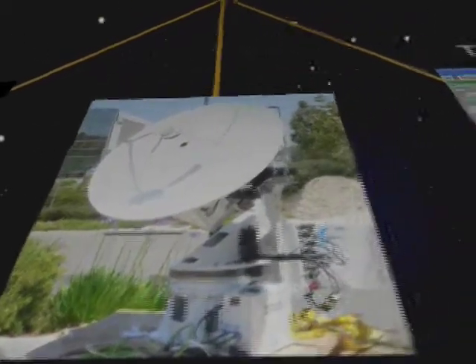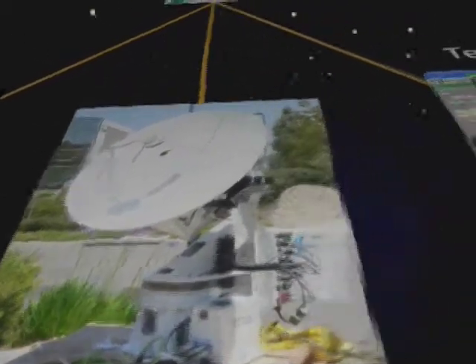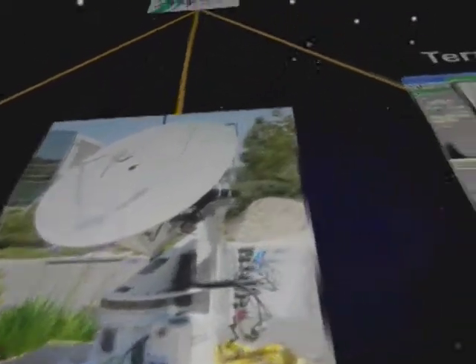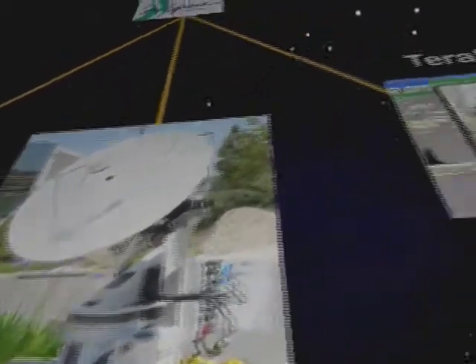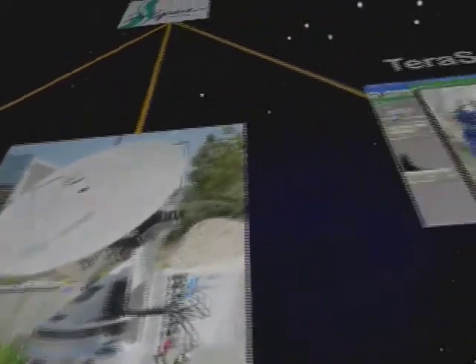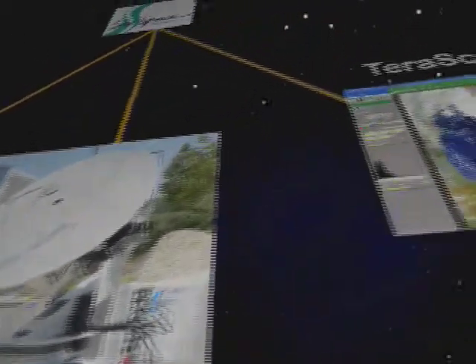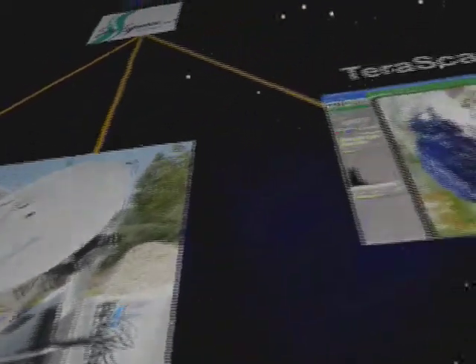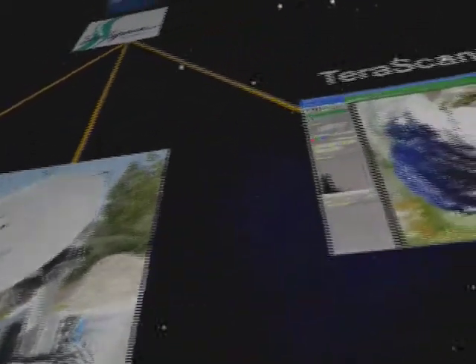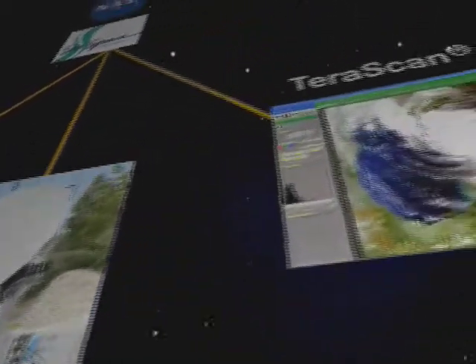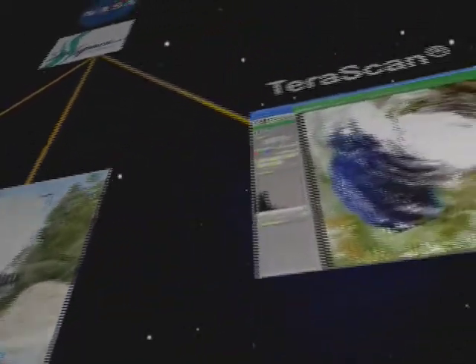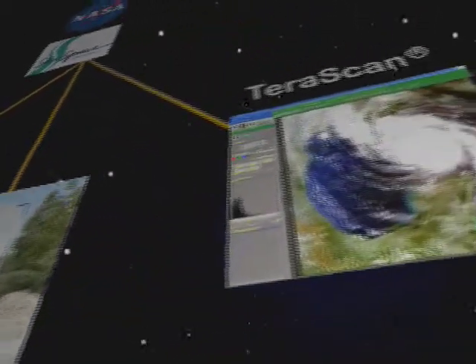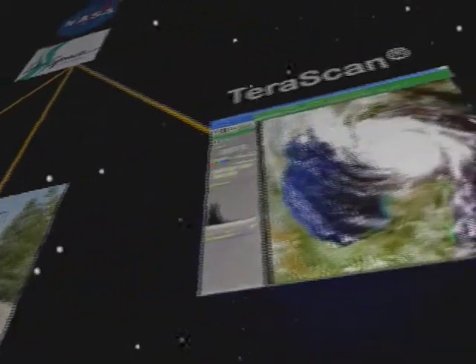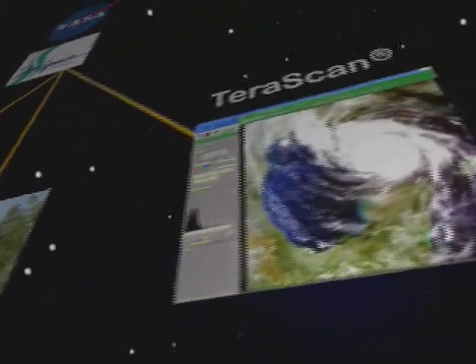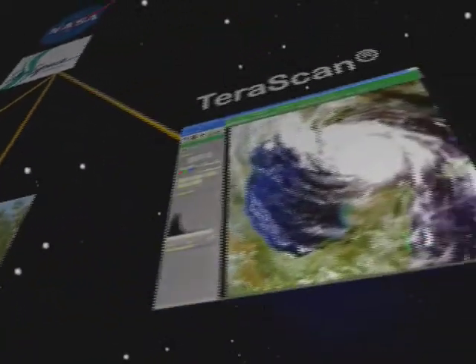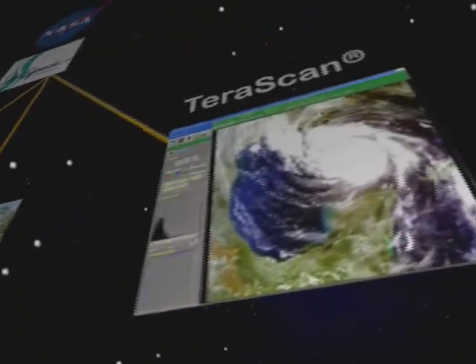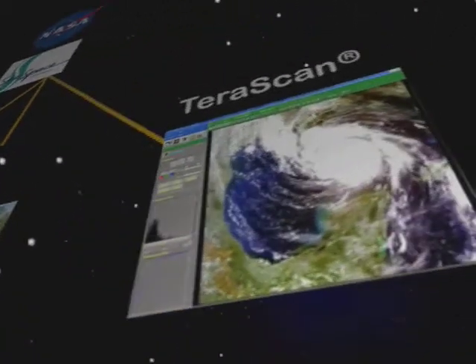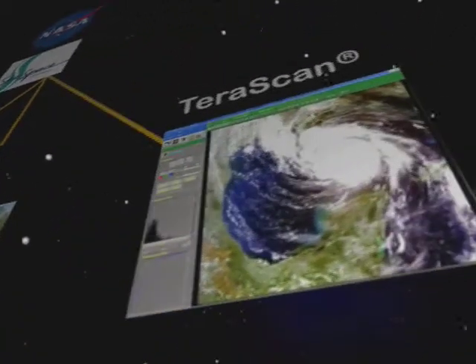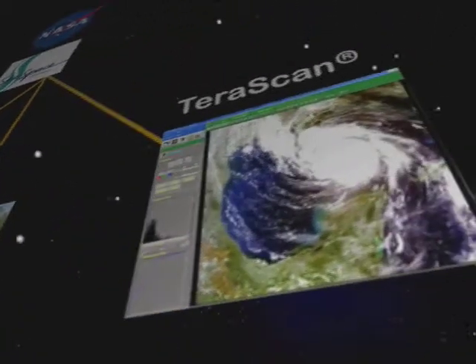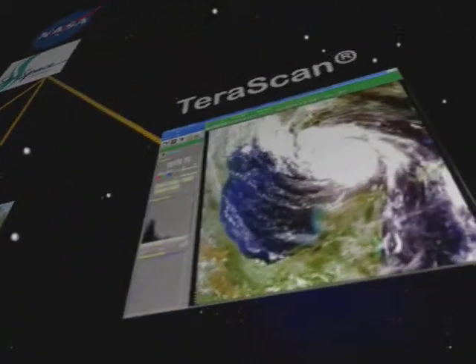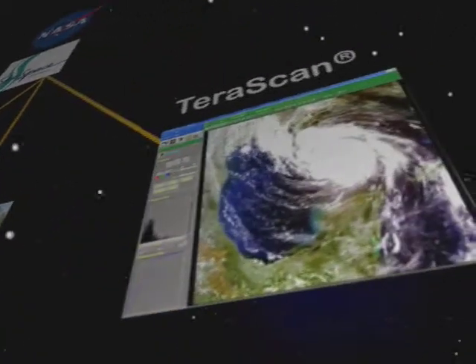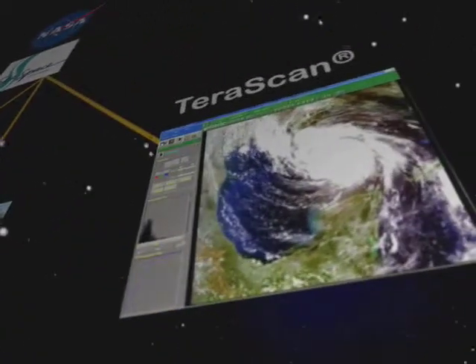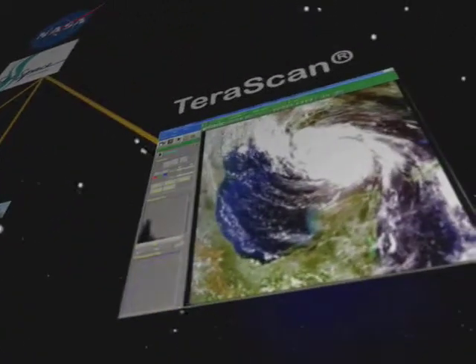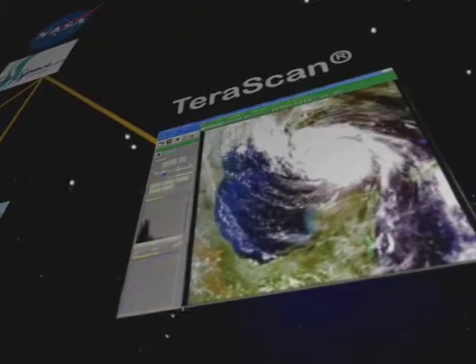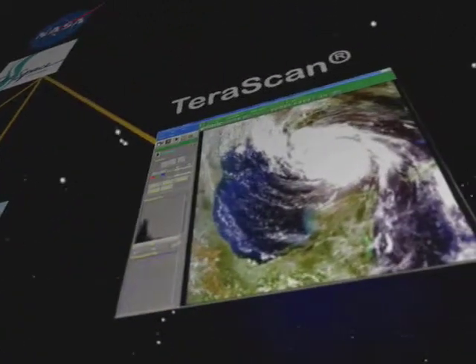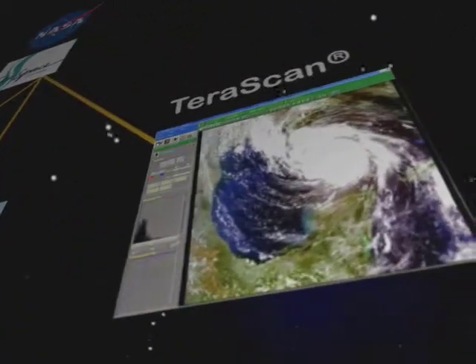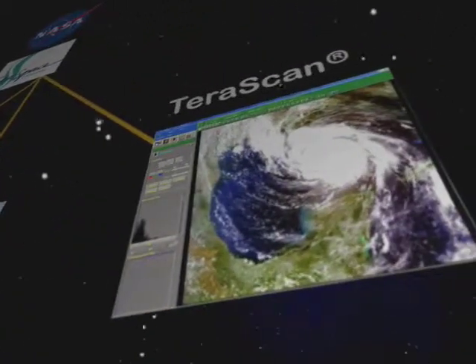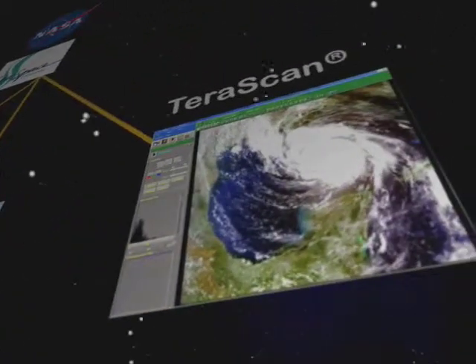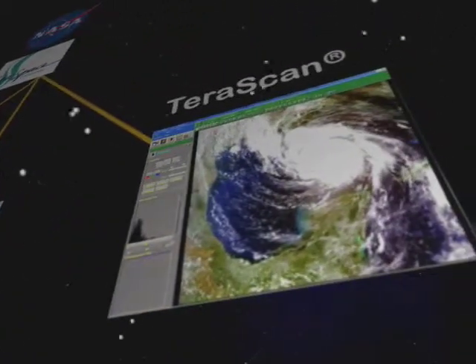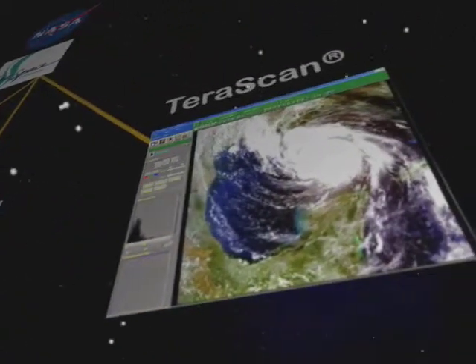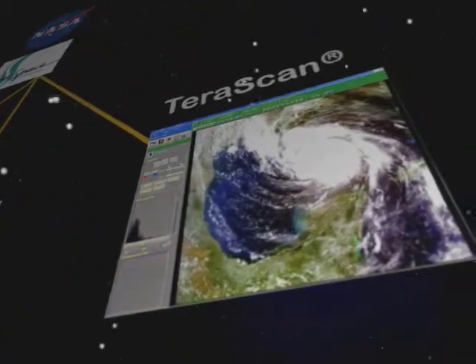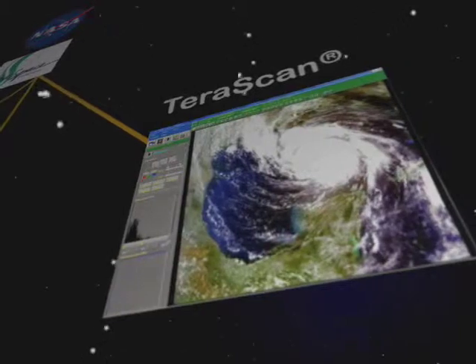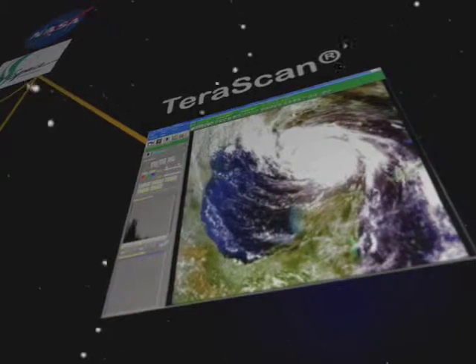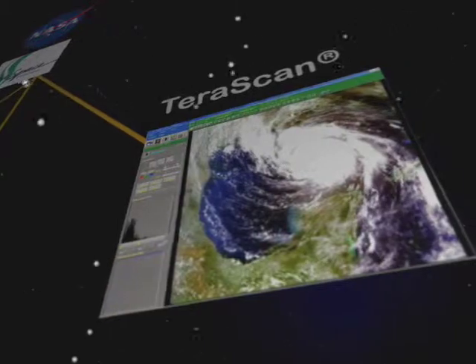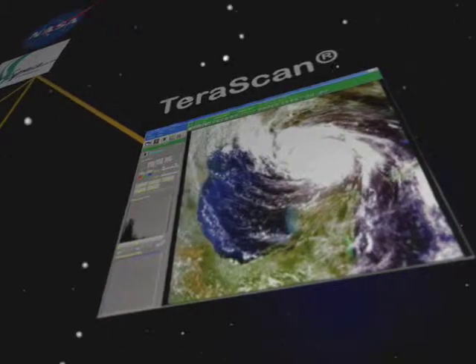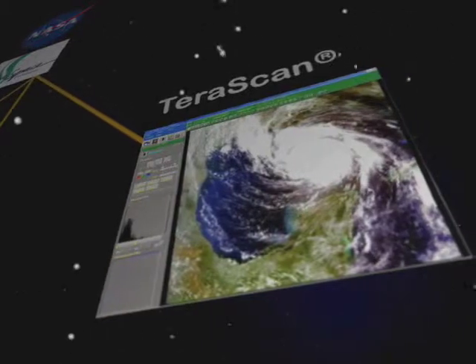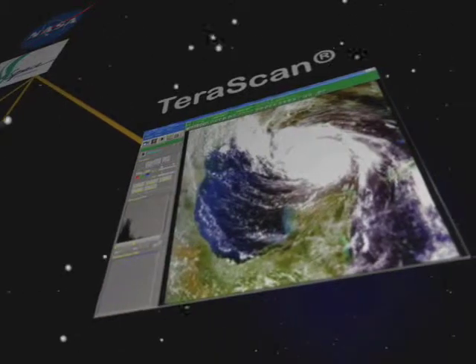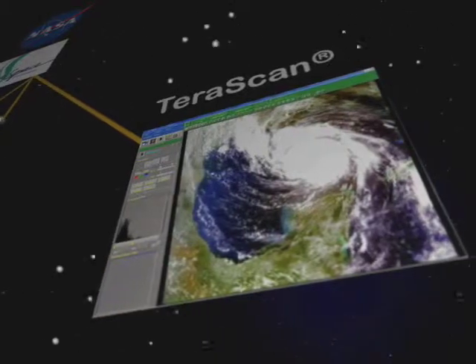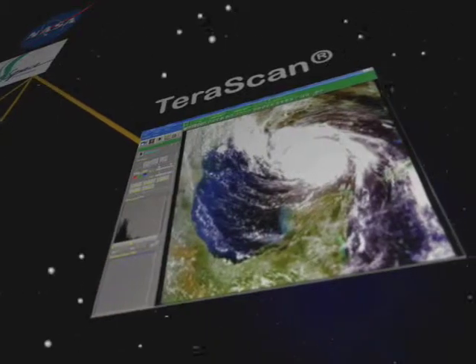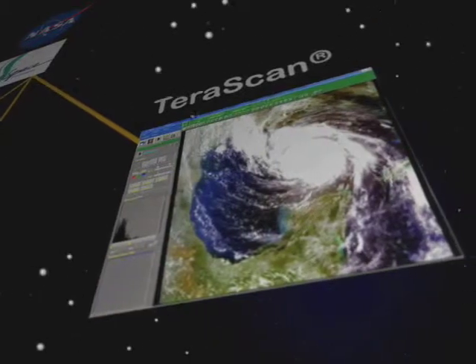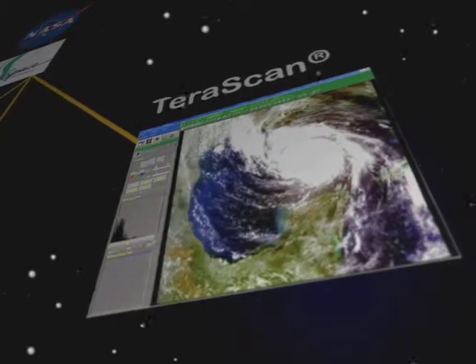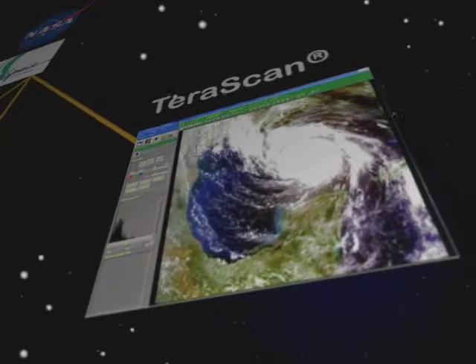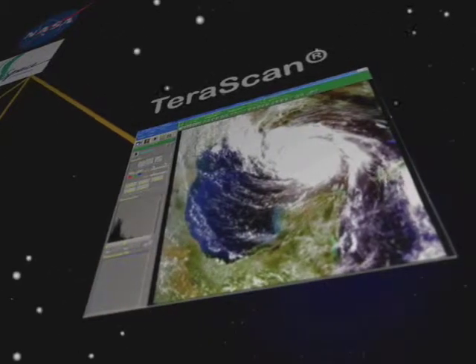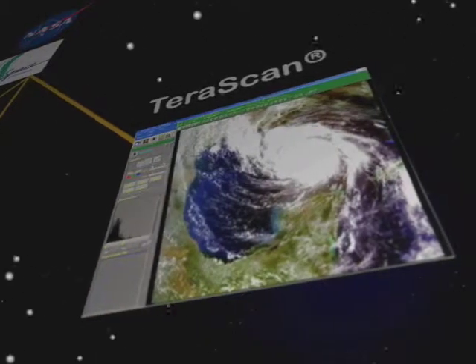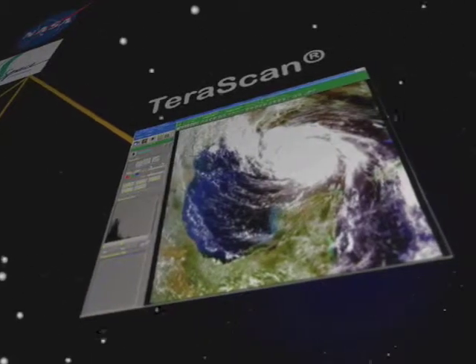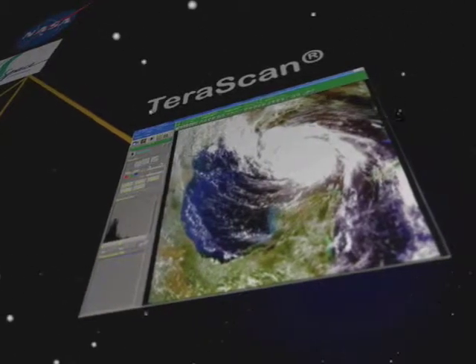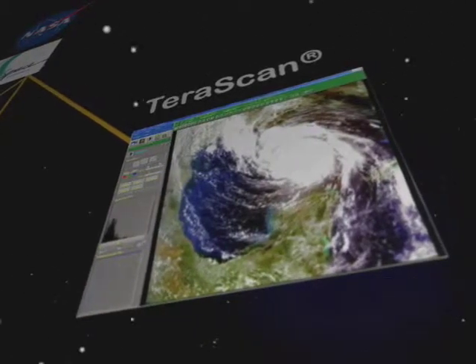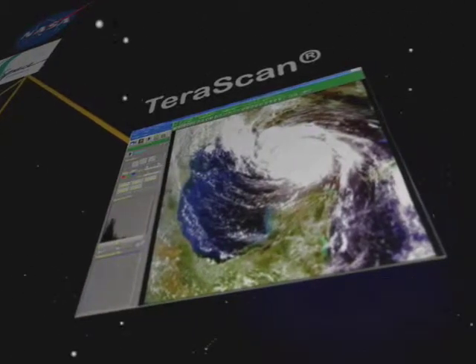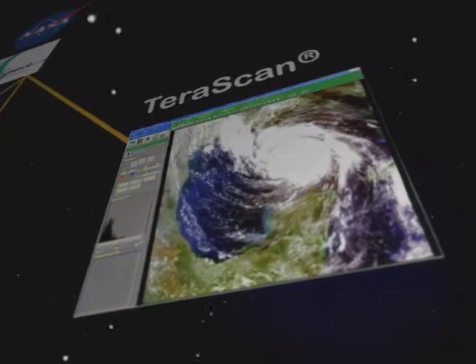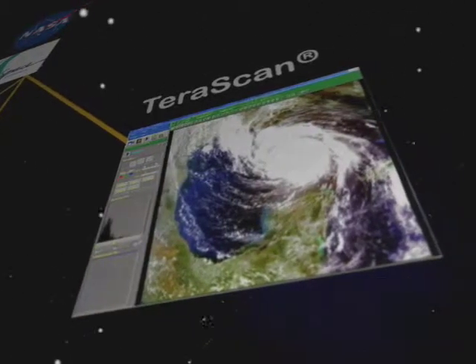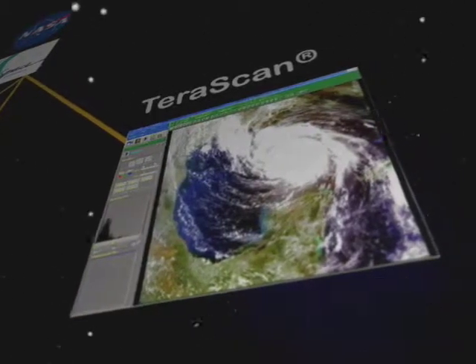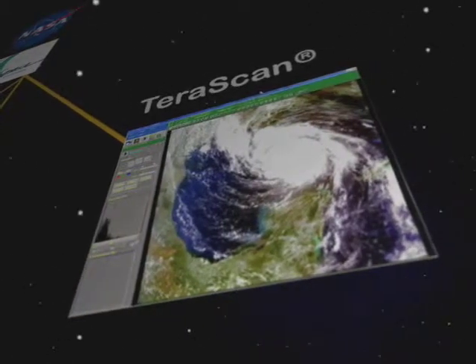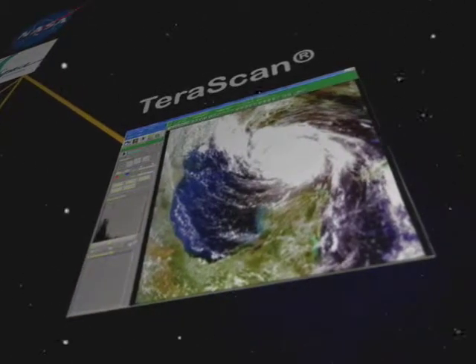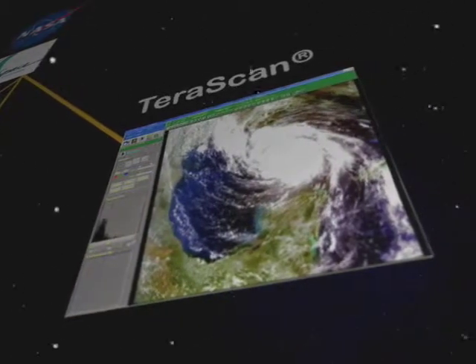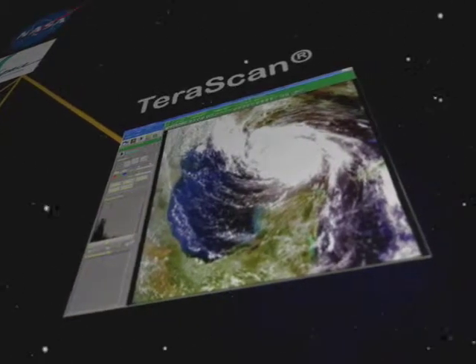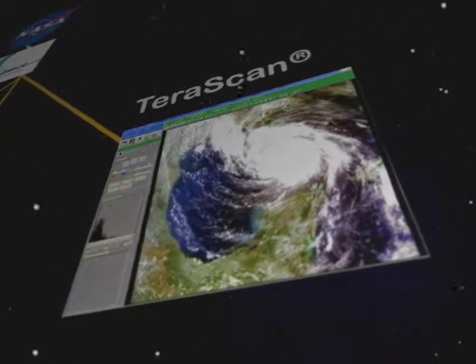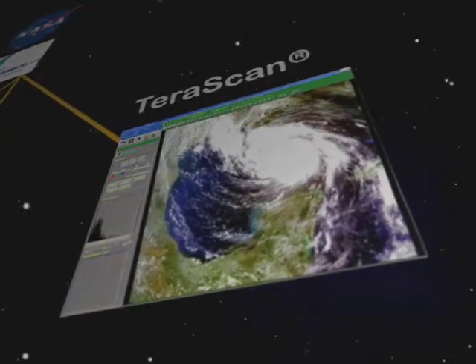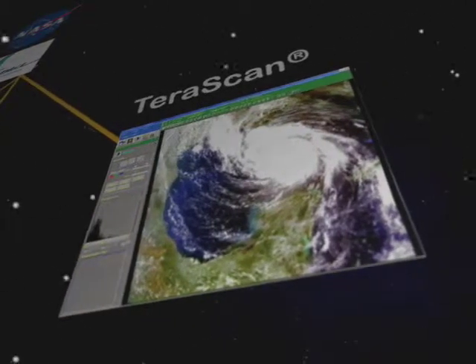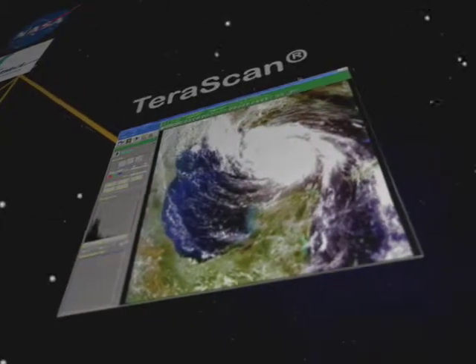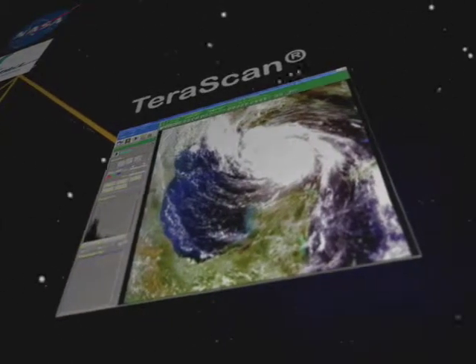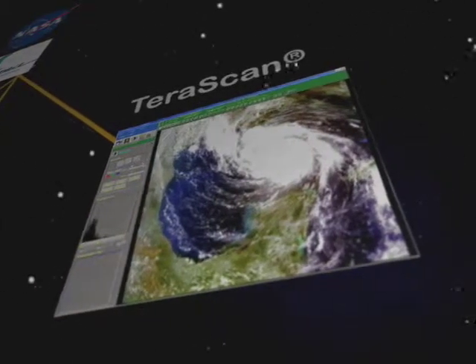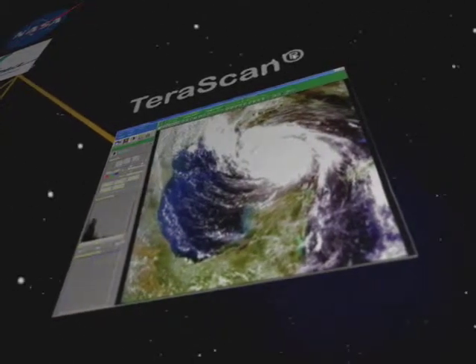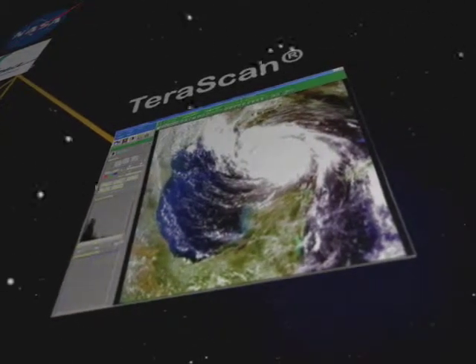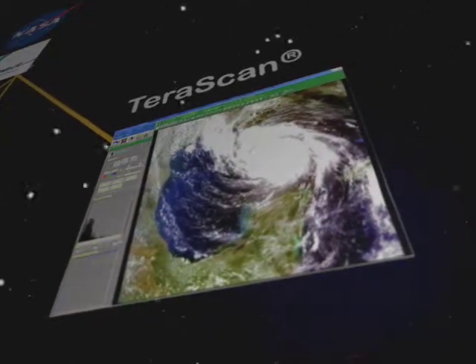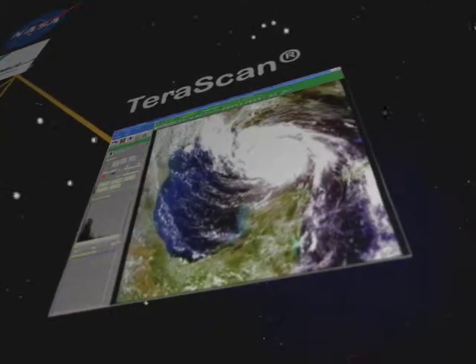They also developed software called TerraScan for increased antenna control and data framing accuracy — something new for the industry.